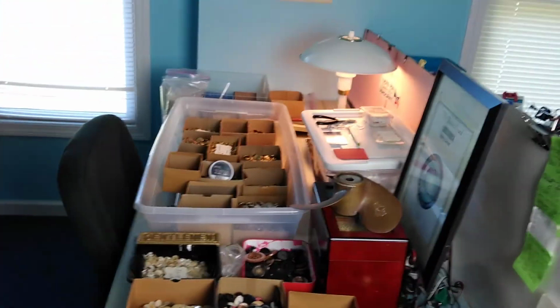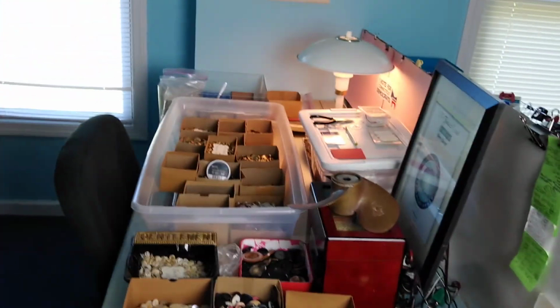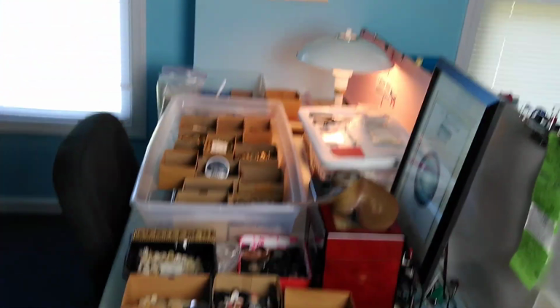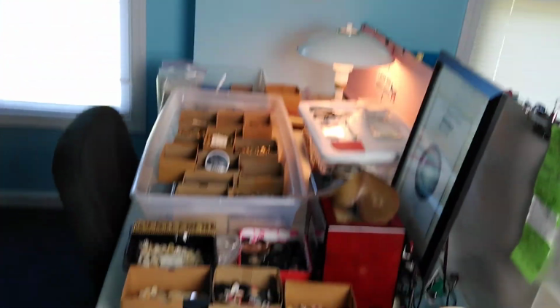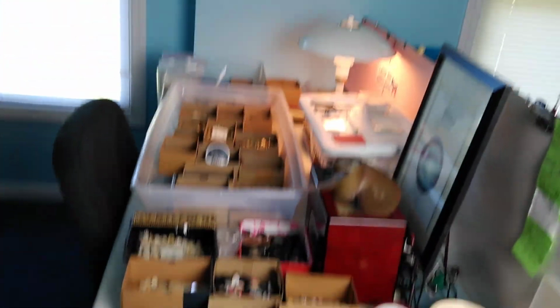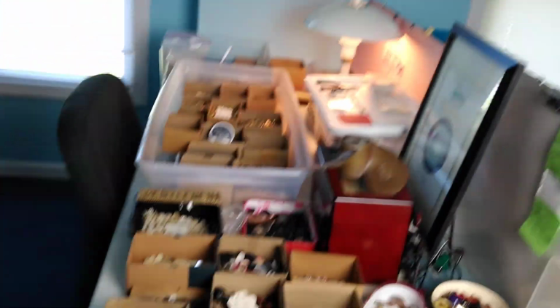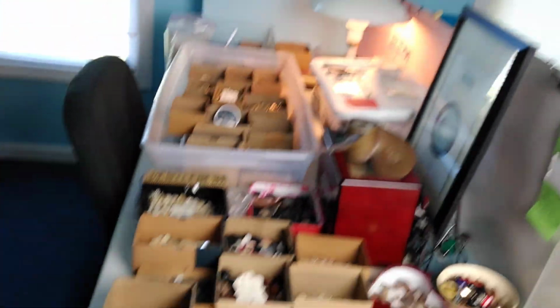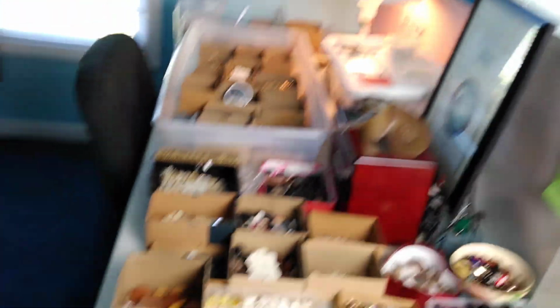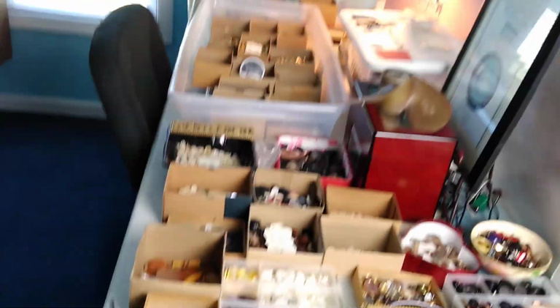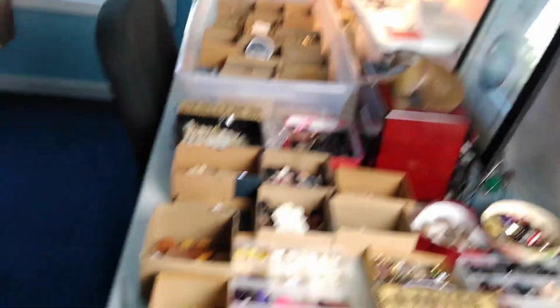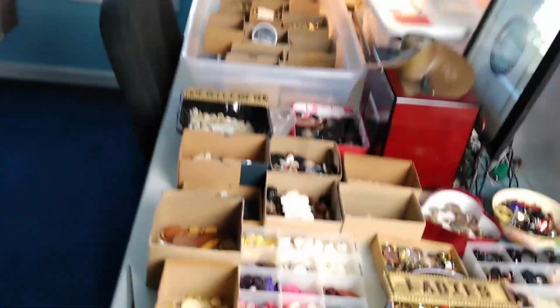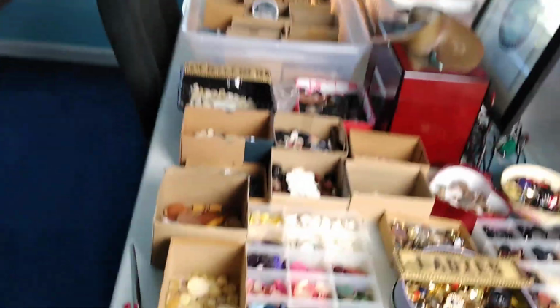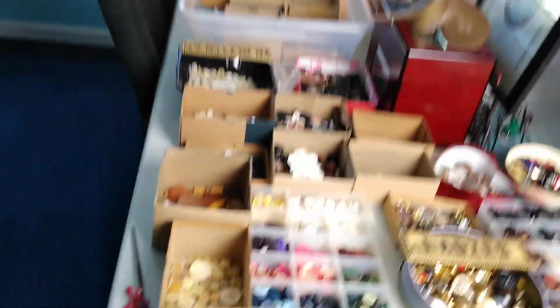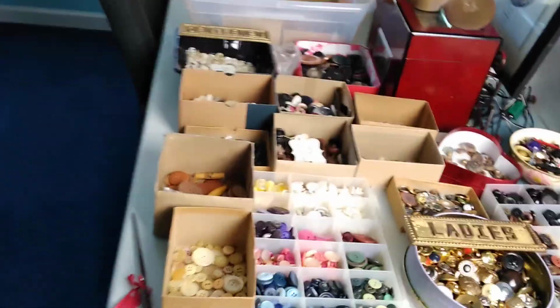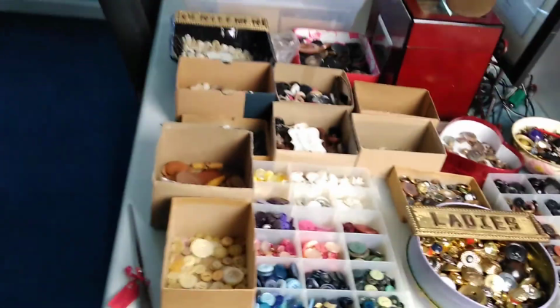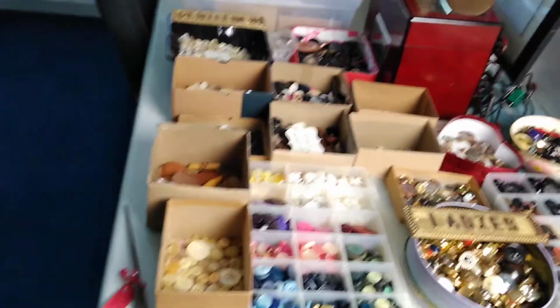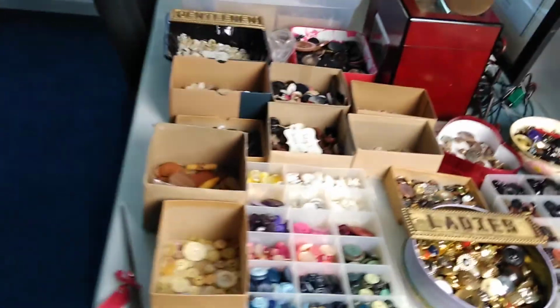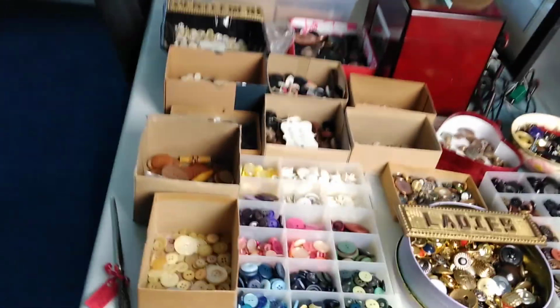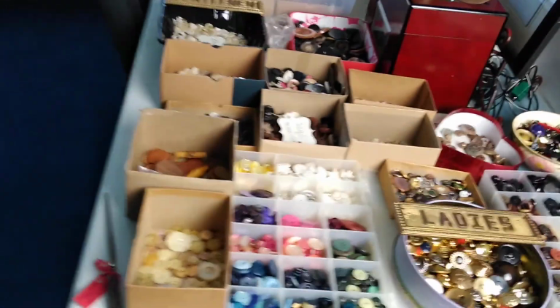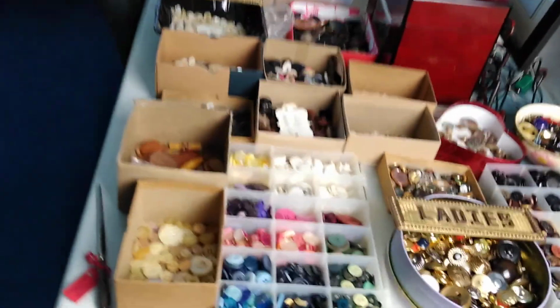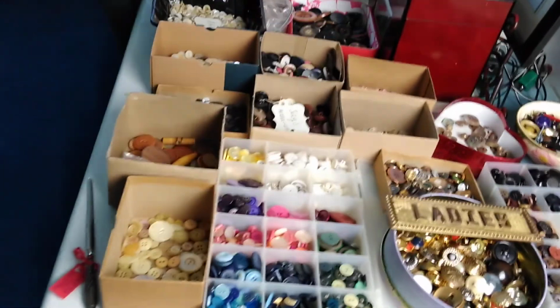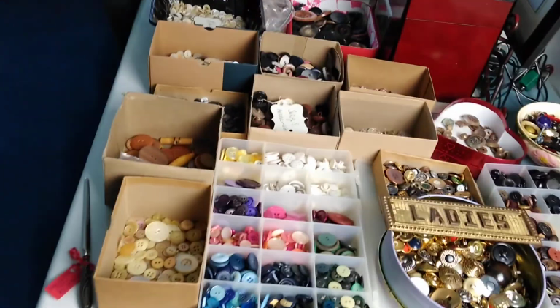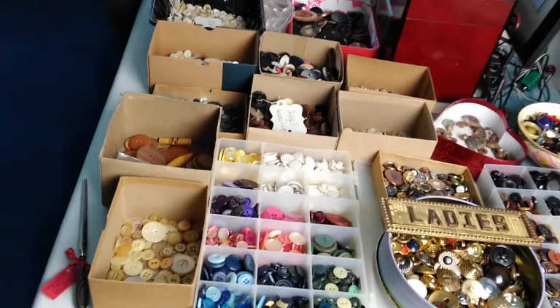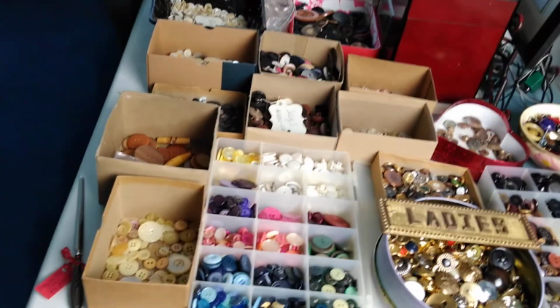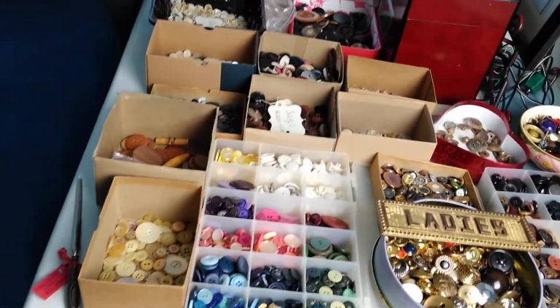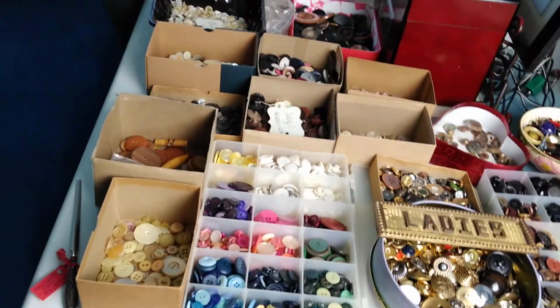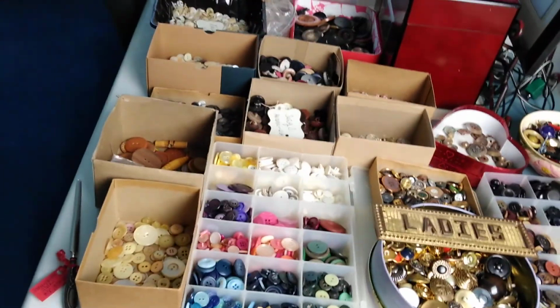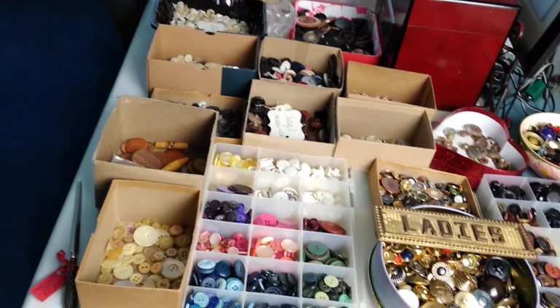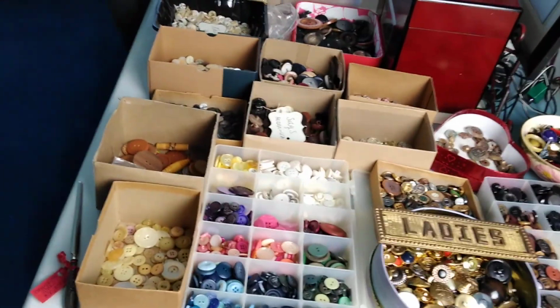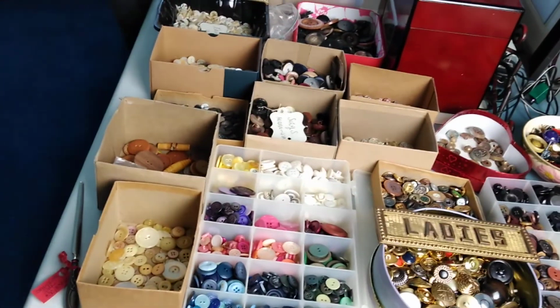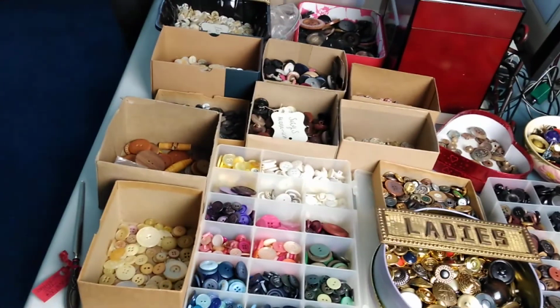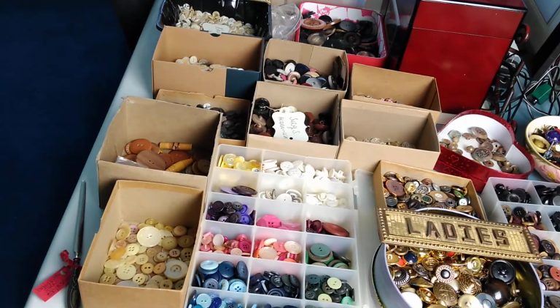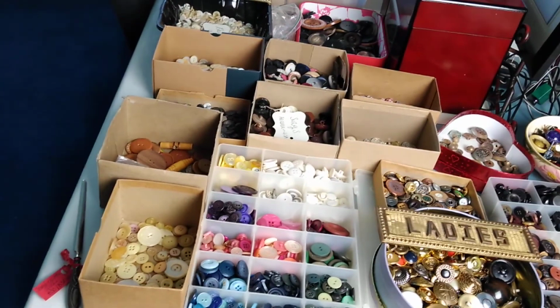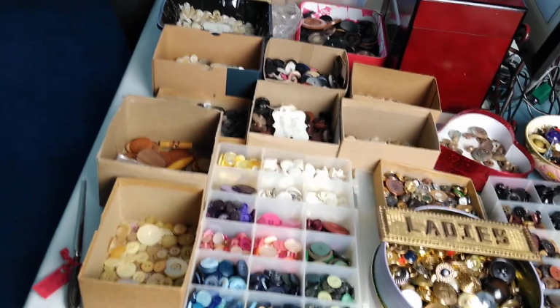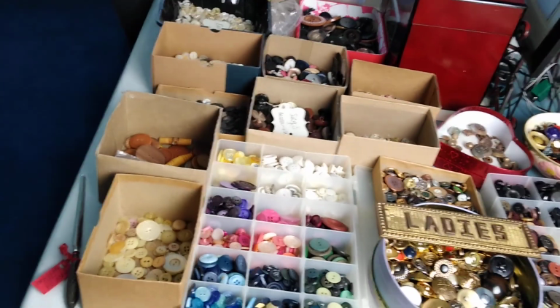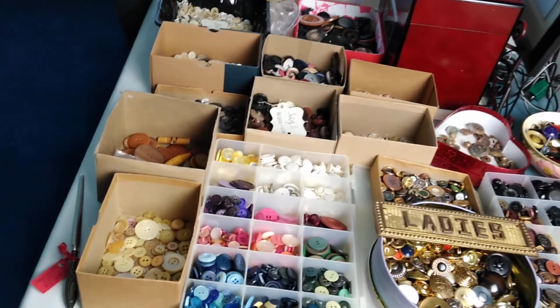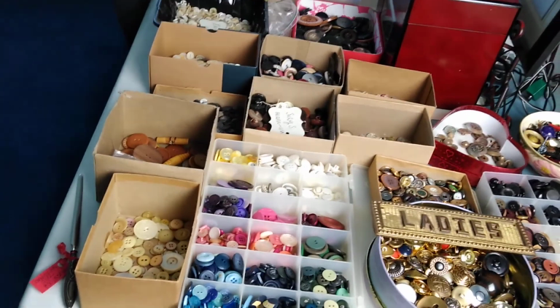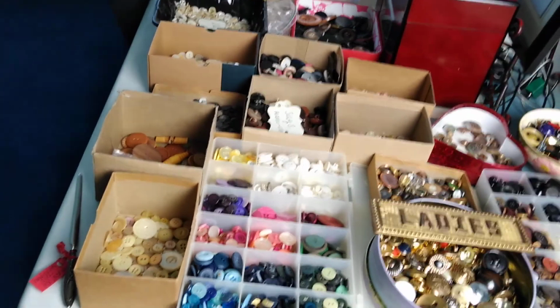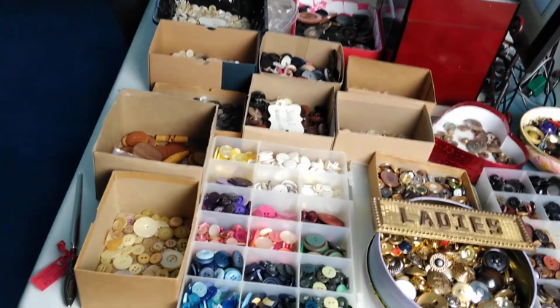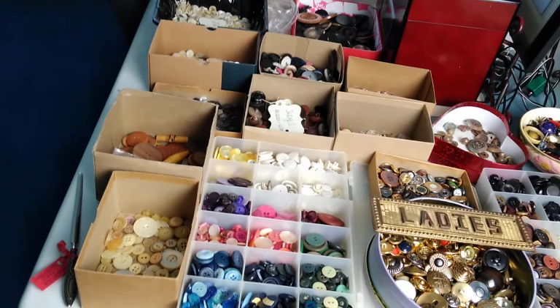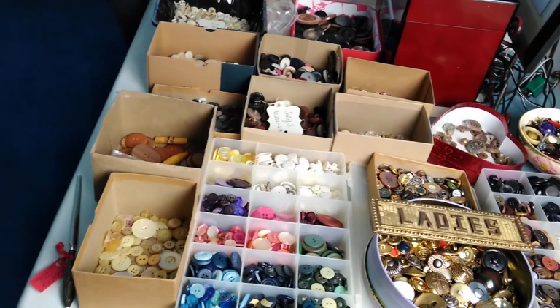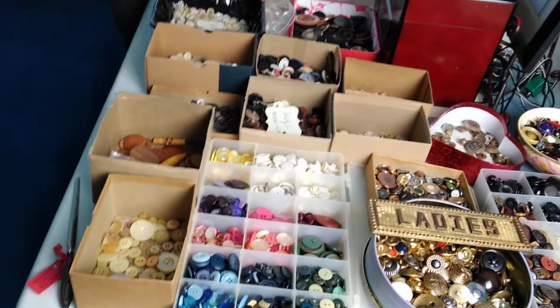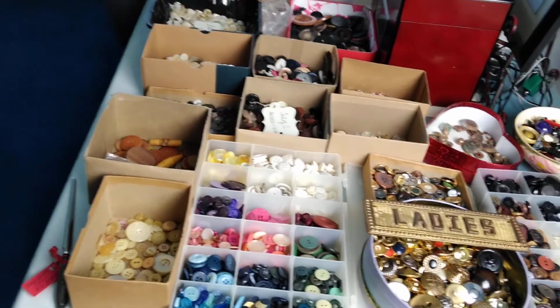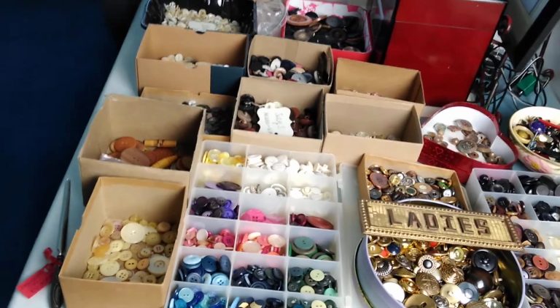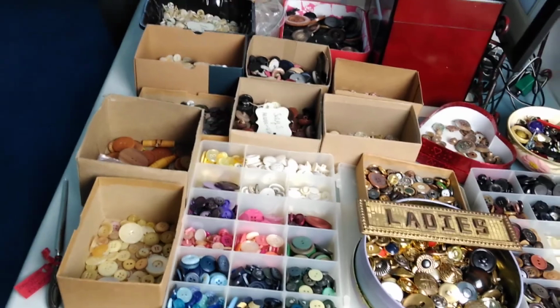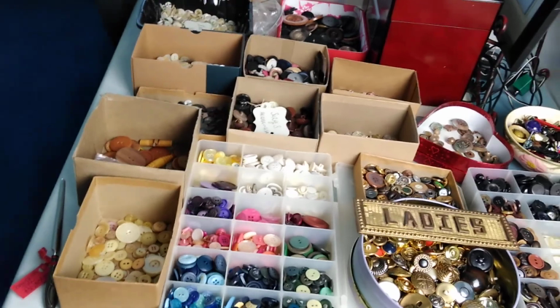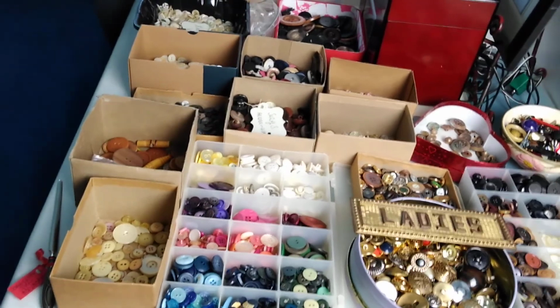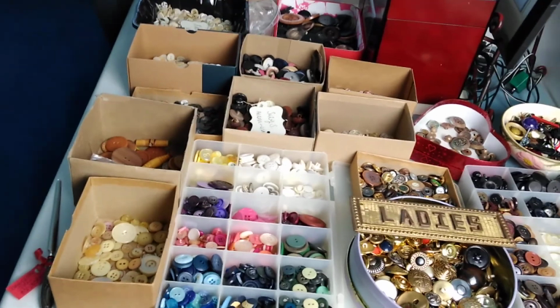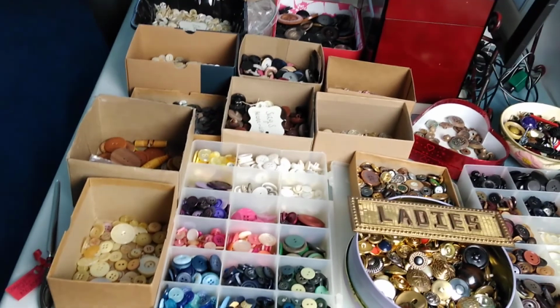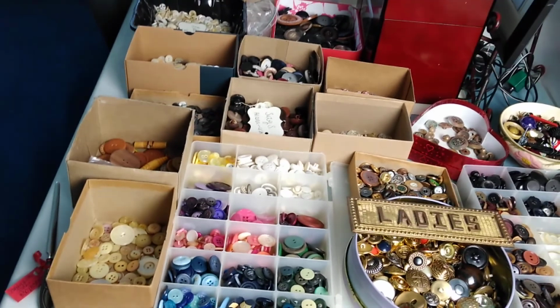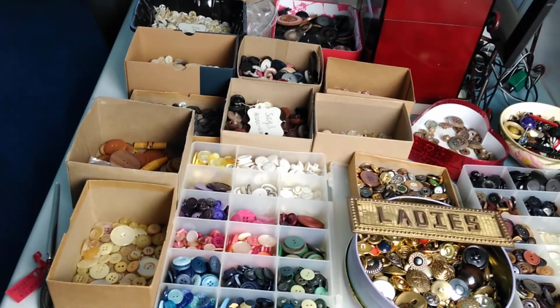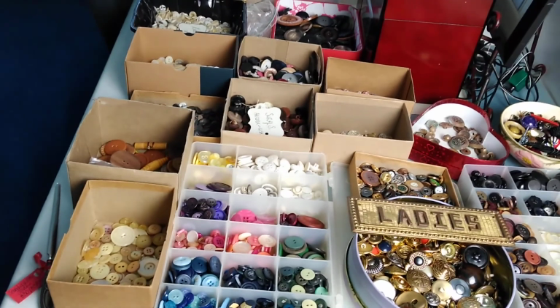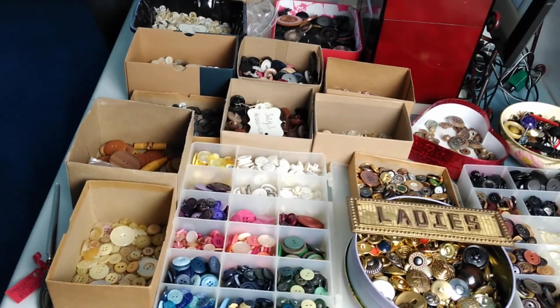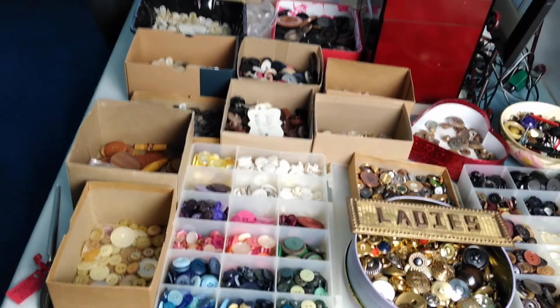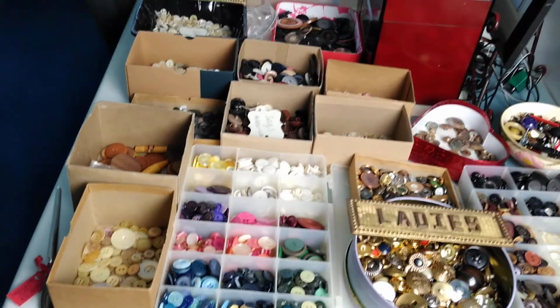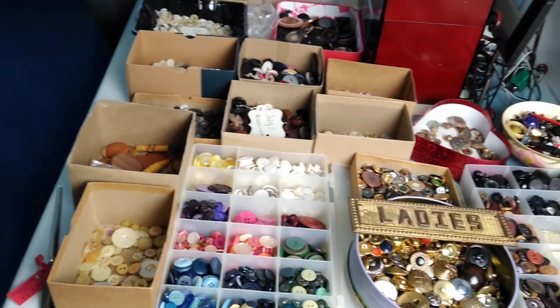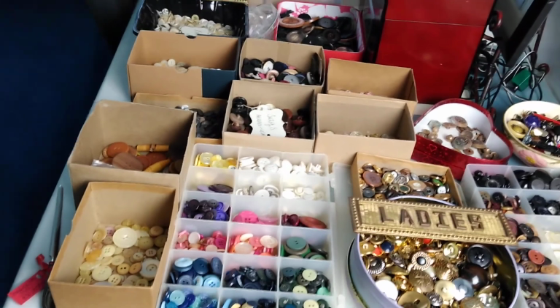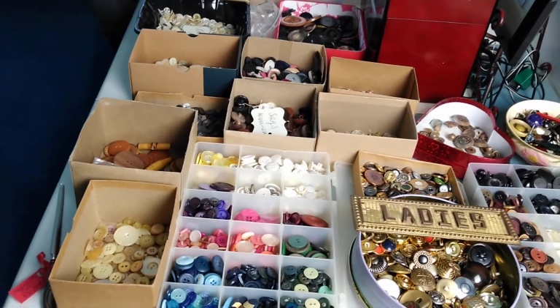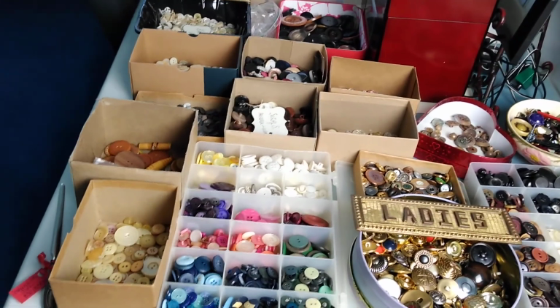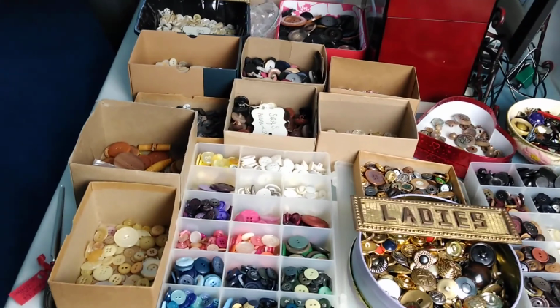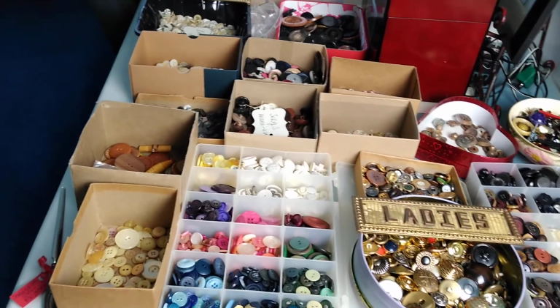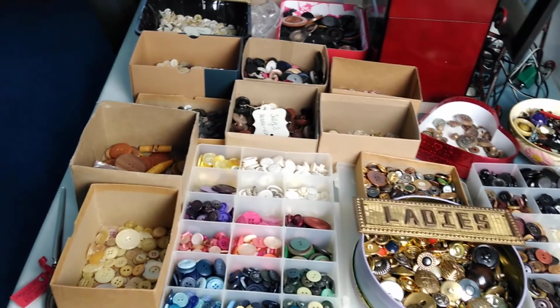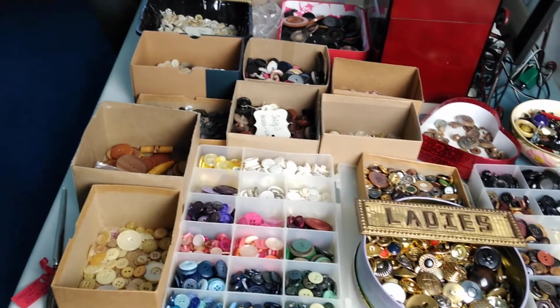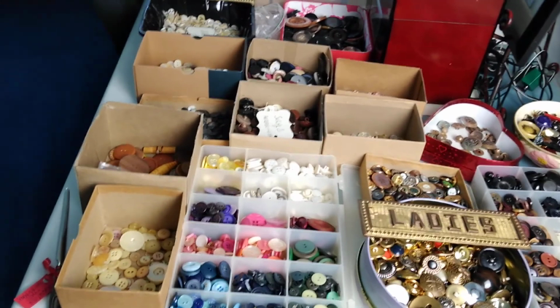We could use another pound and a half, and I am constantly on the lookout. One of the other major rules is I cannot purchase buttons or bits and bobs for this project. Everything I have either has to be something I already had, which is the majority of what you see on this table, or I have to hope that people will donate.